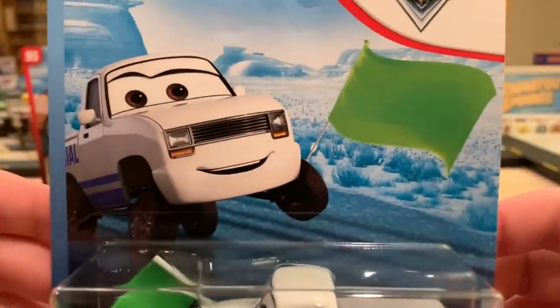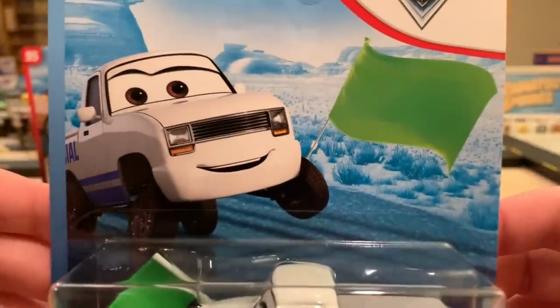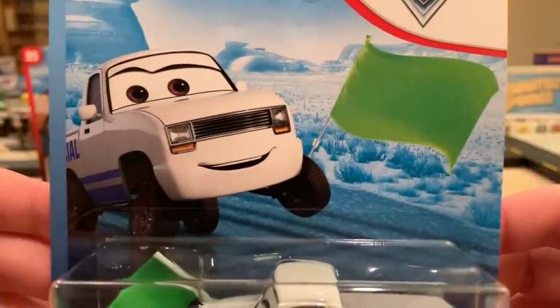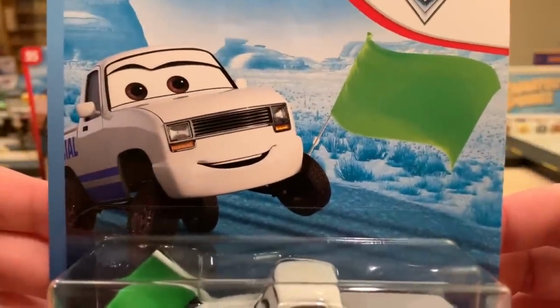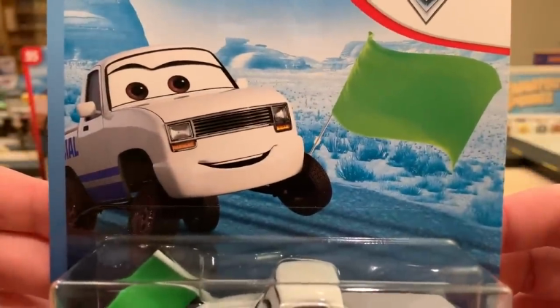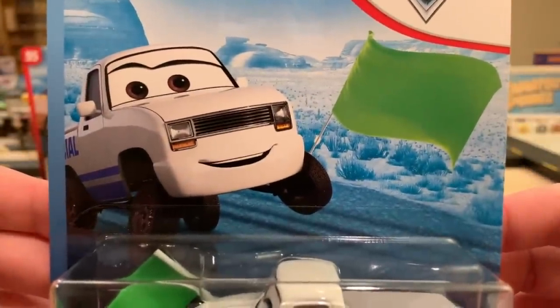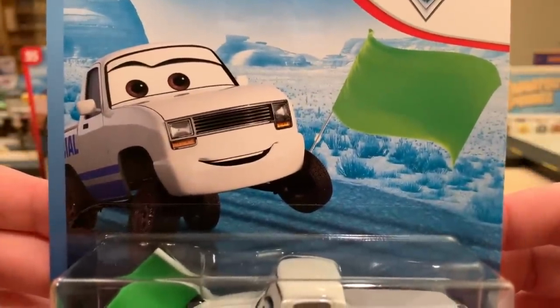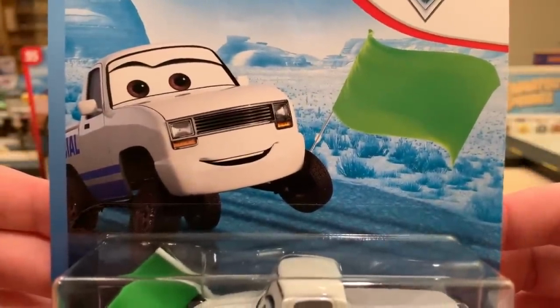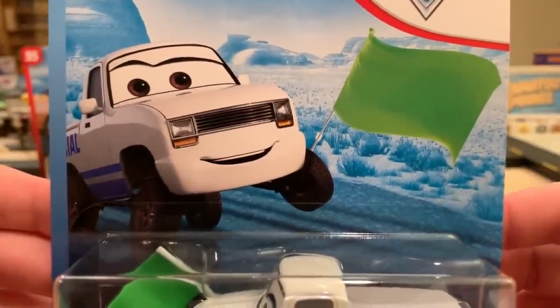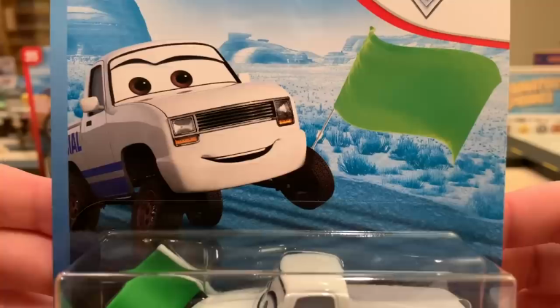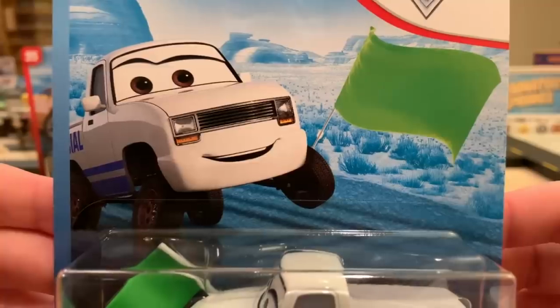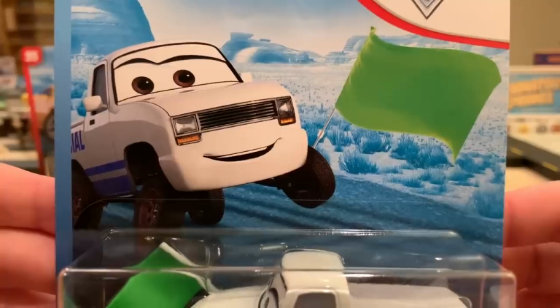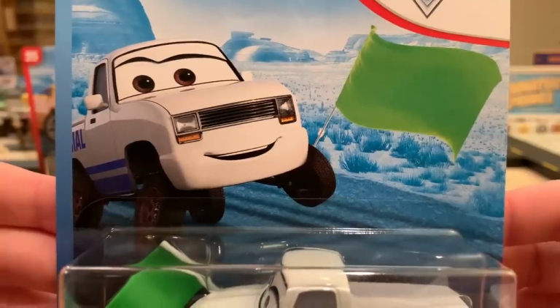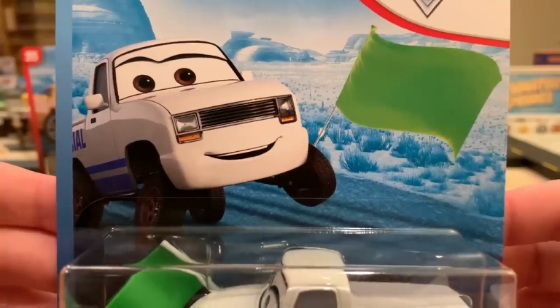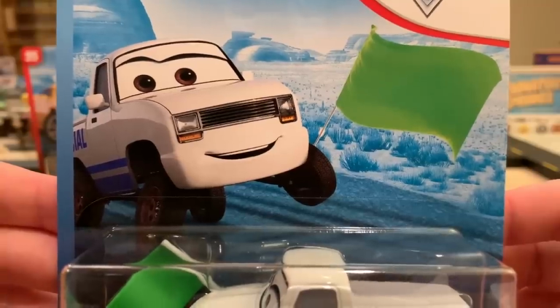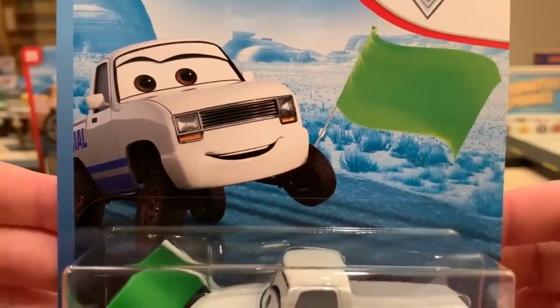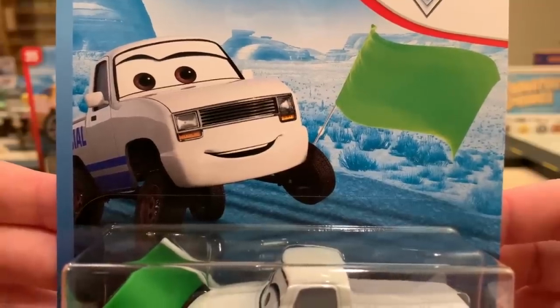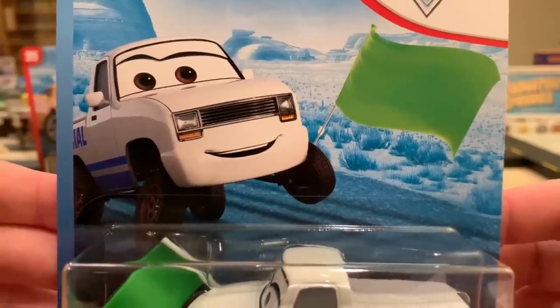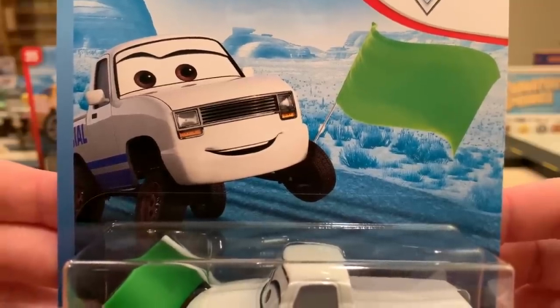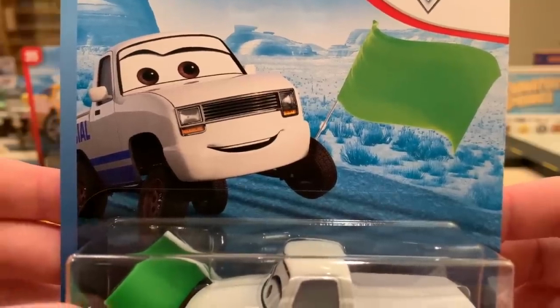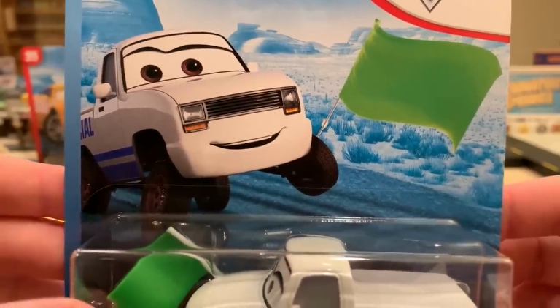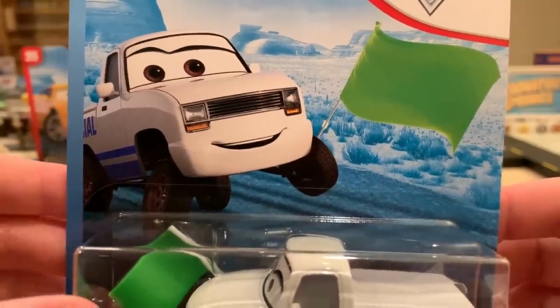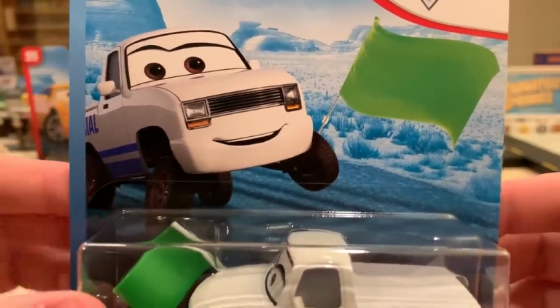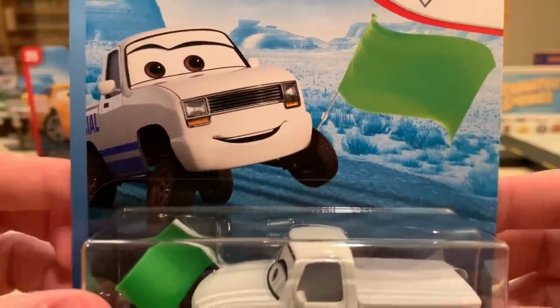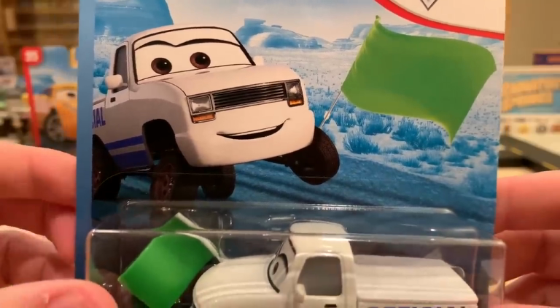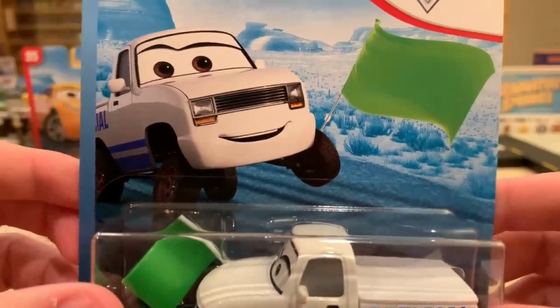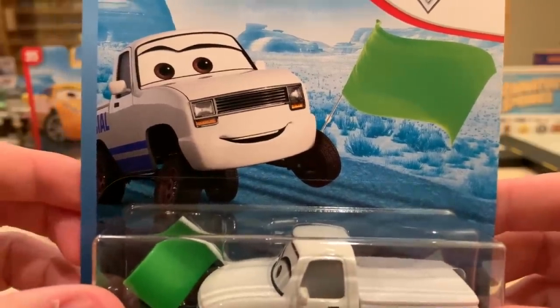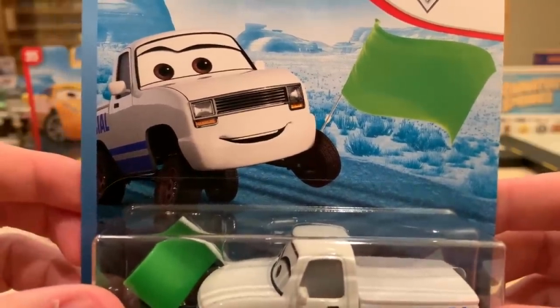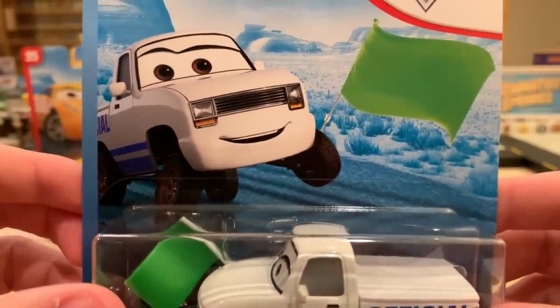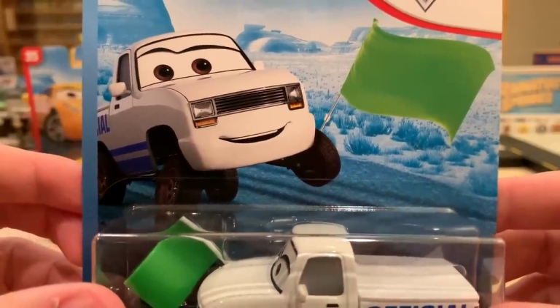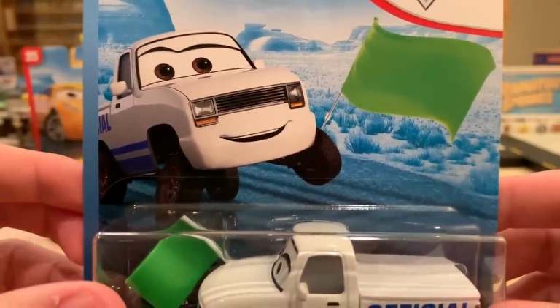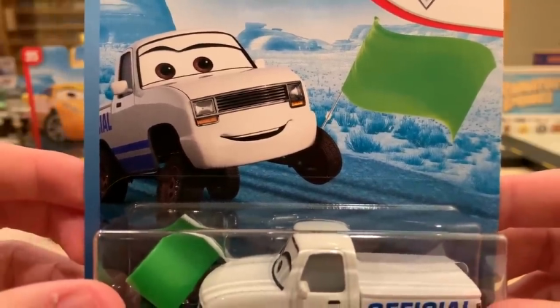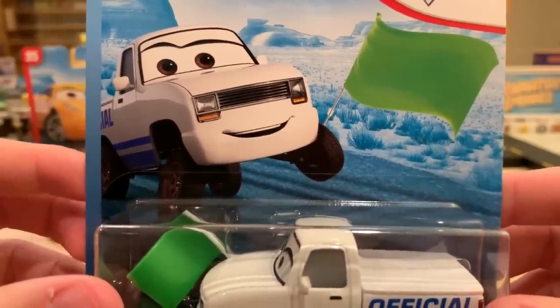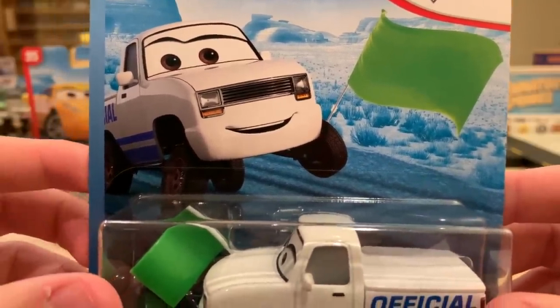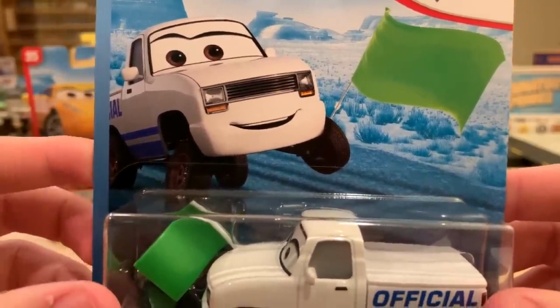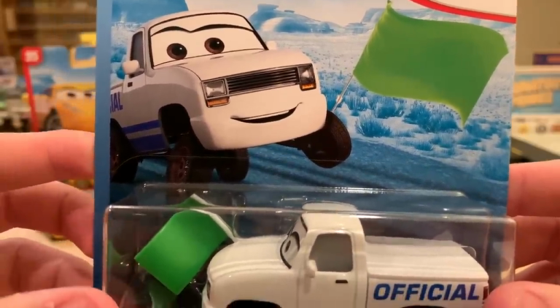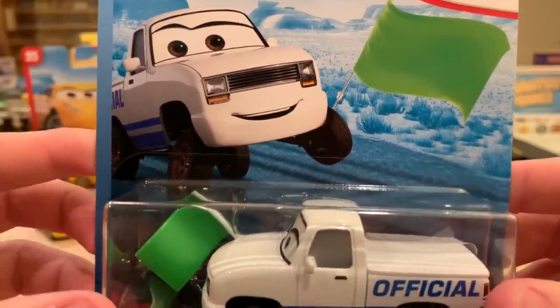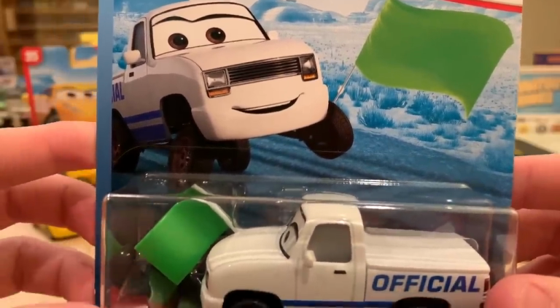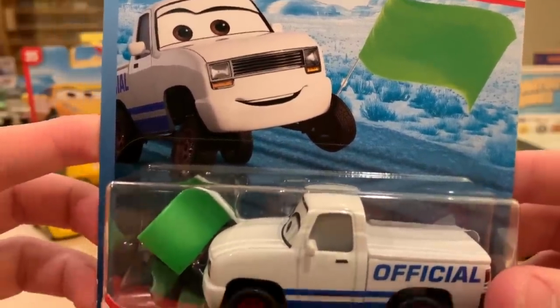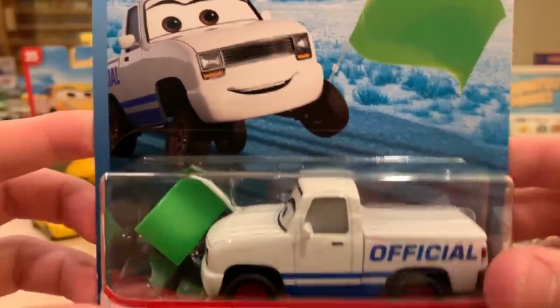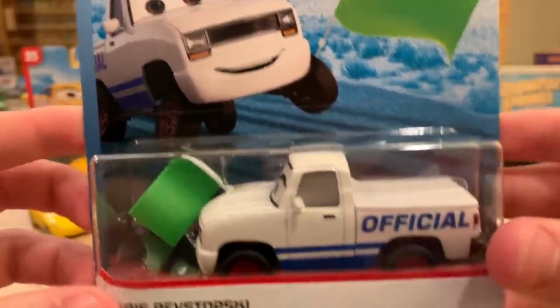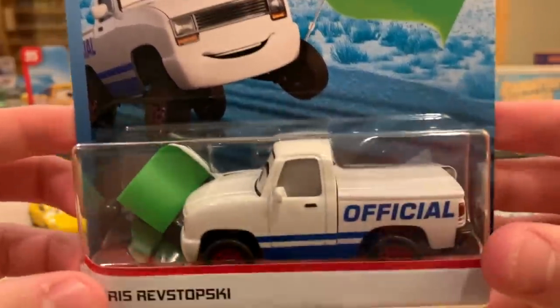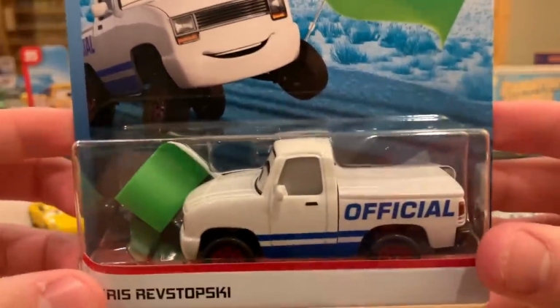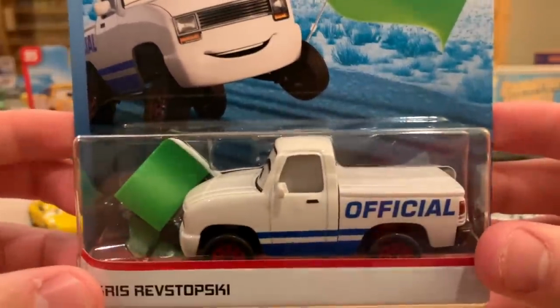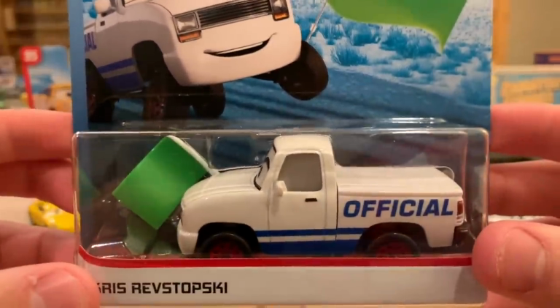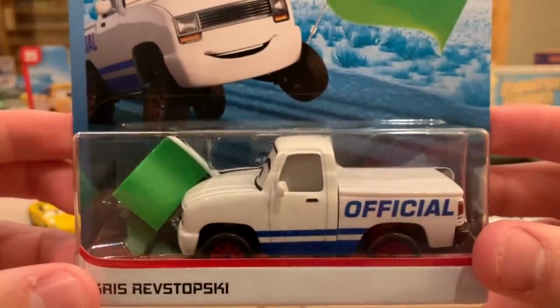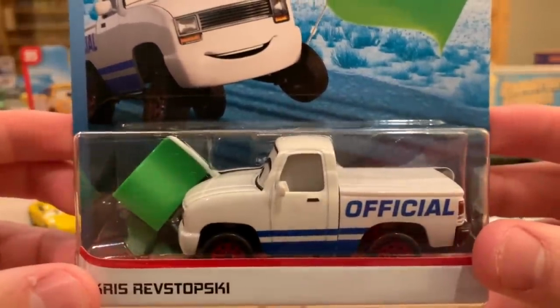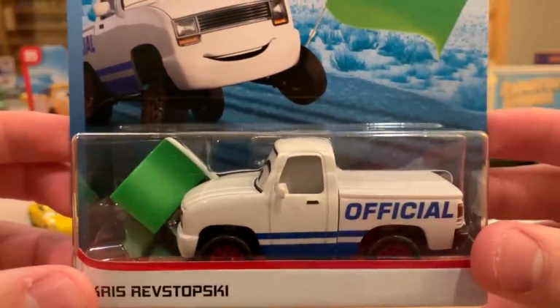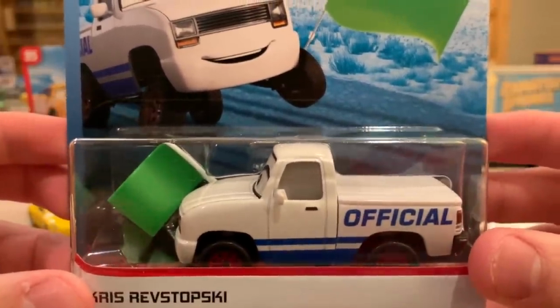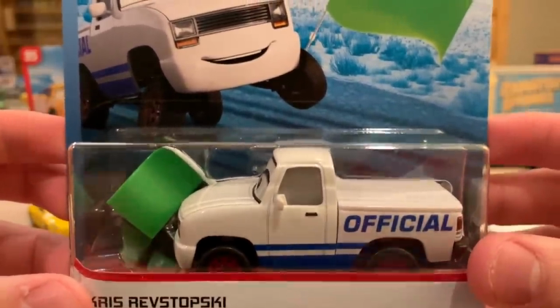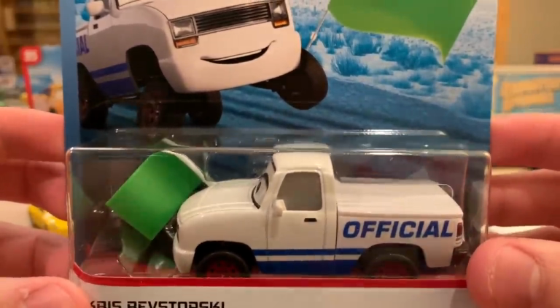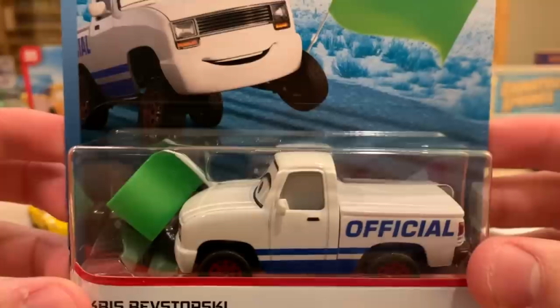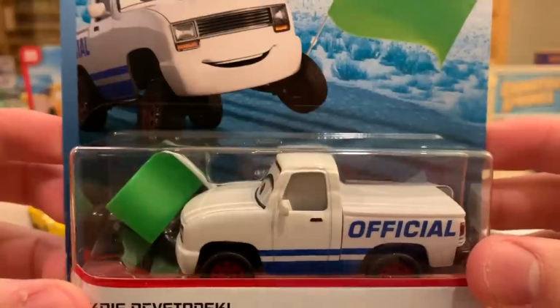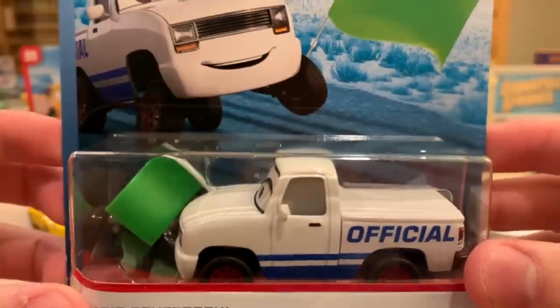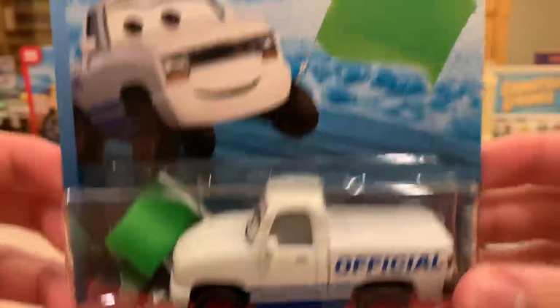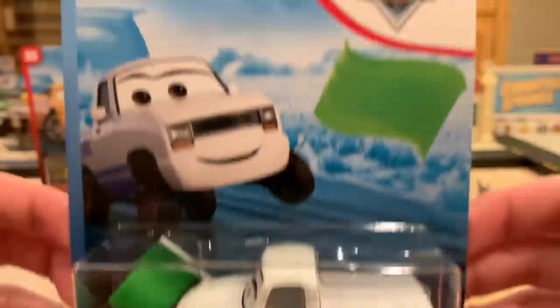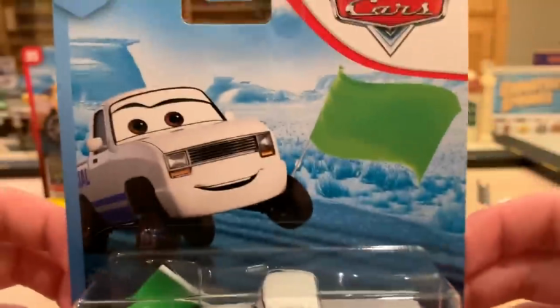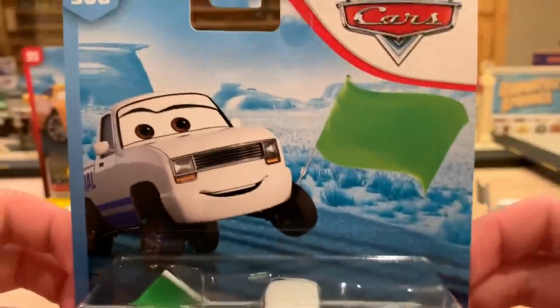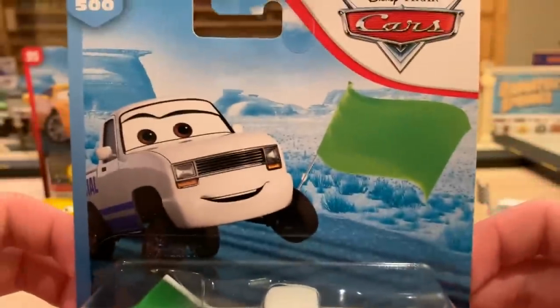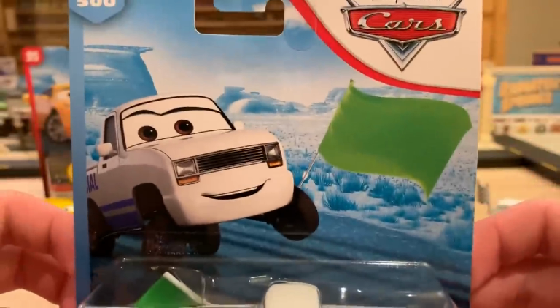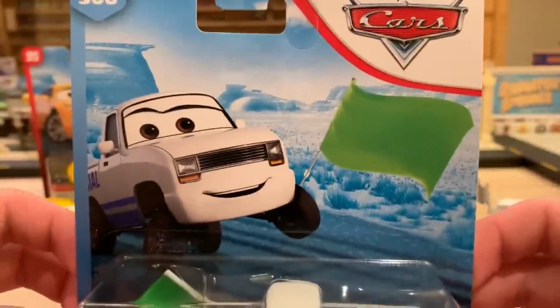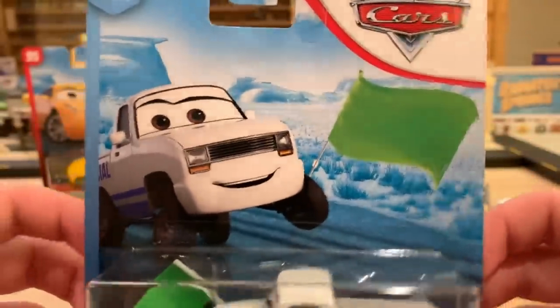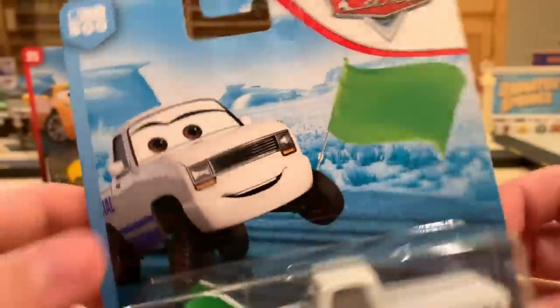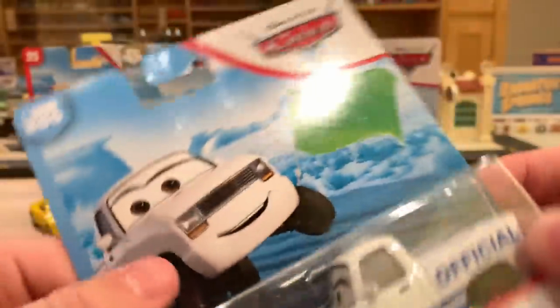I'll be right back with these four — more mediocre than excellent — releases, all opened up.